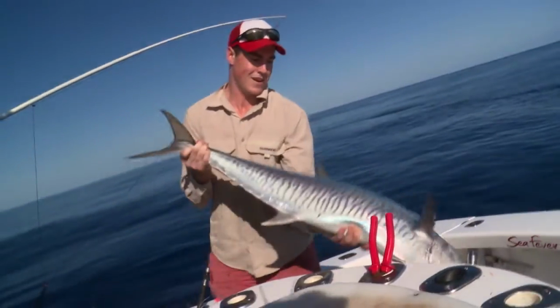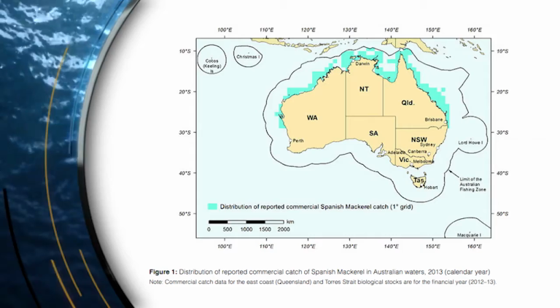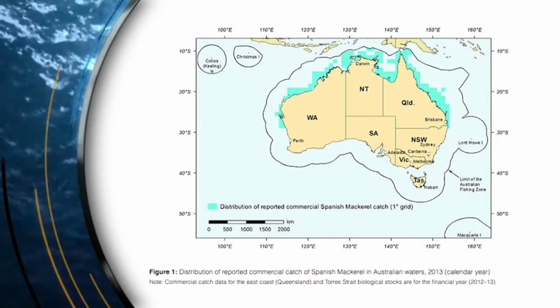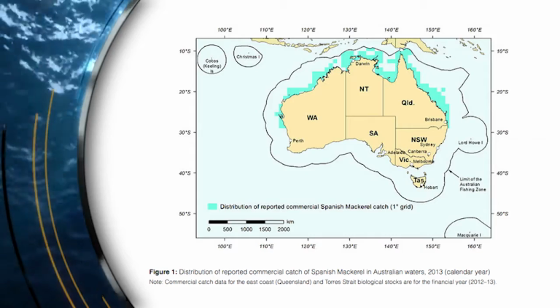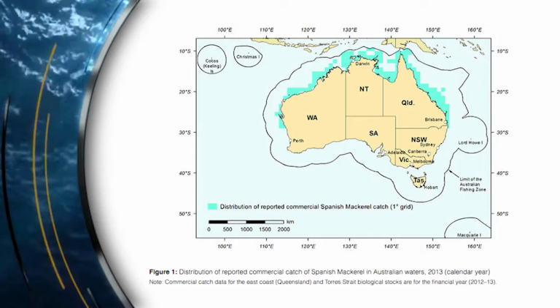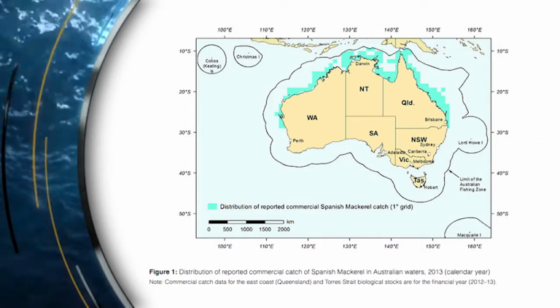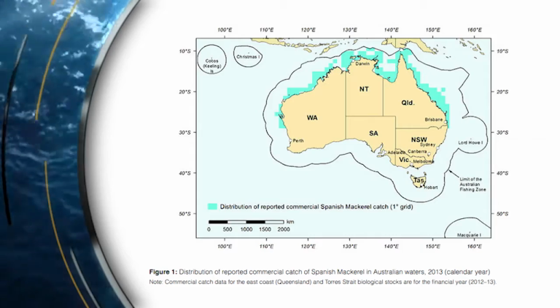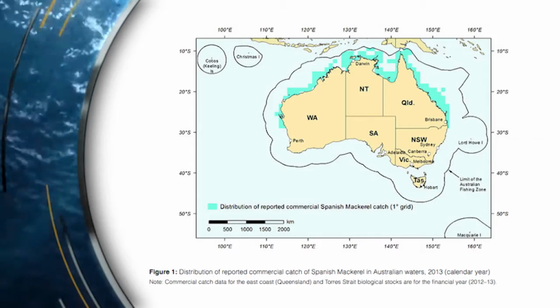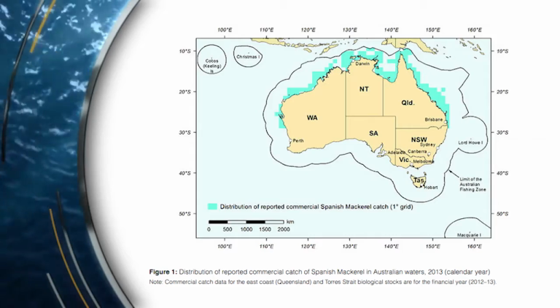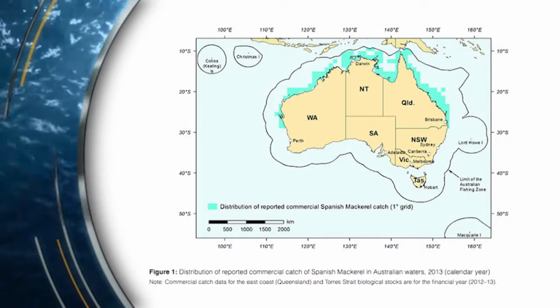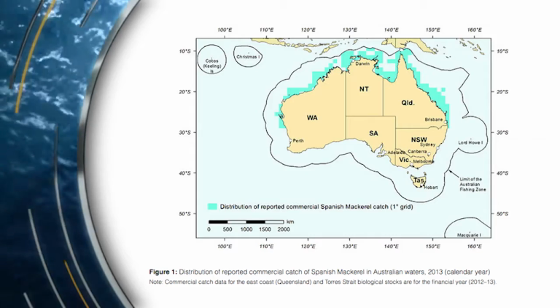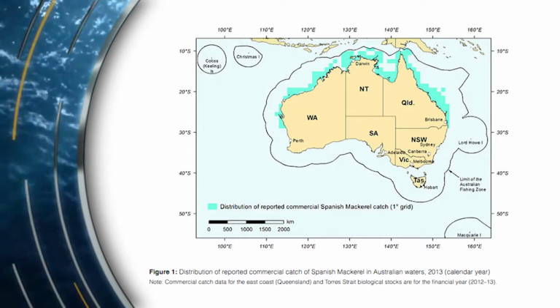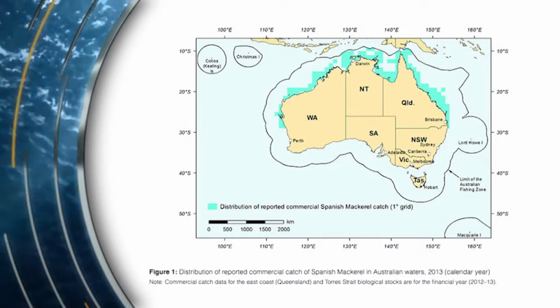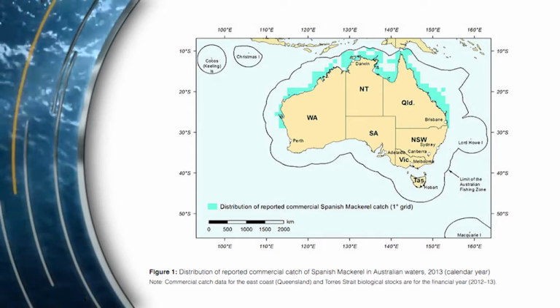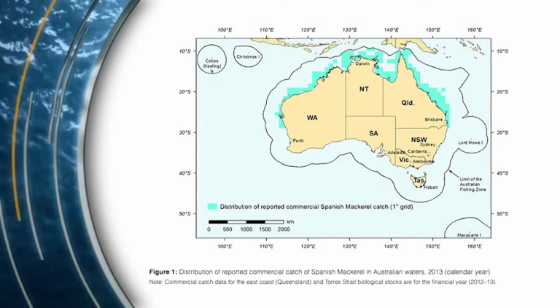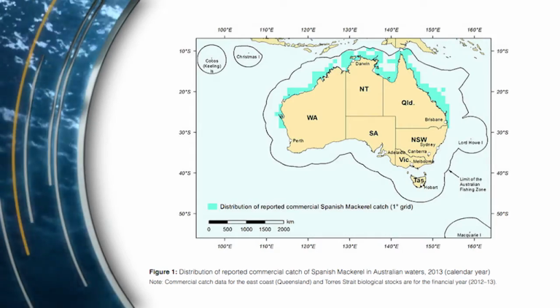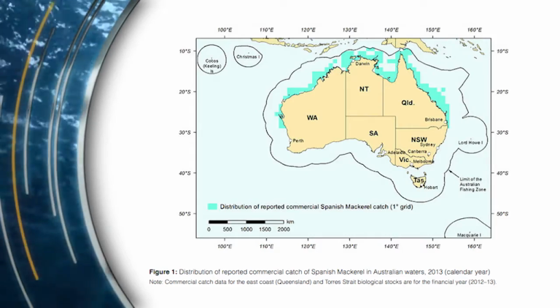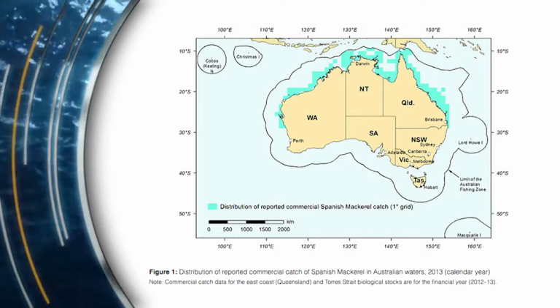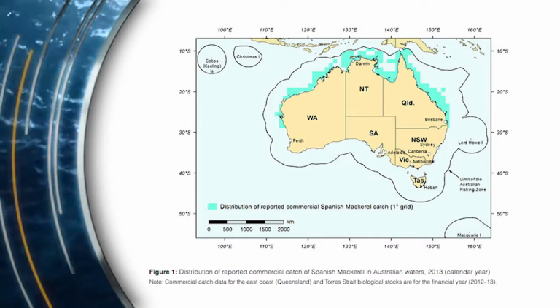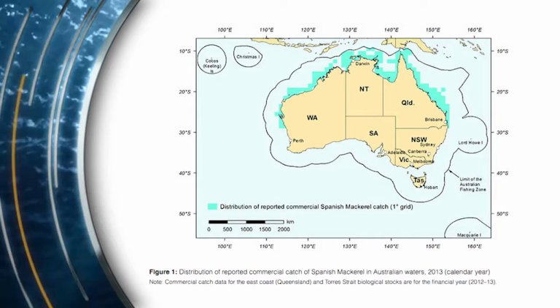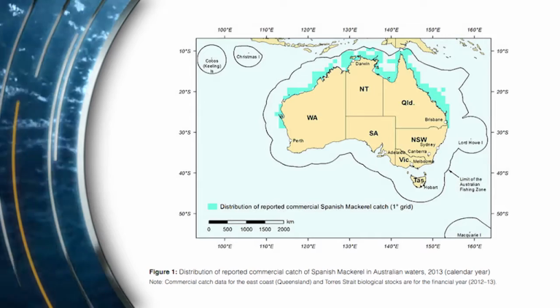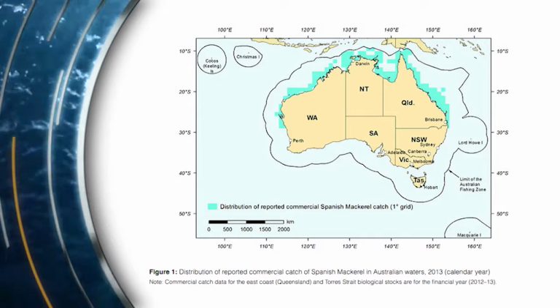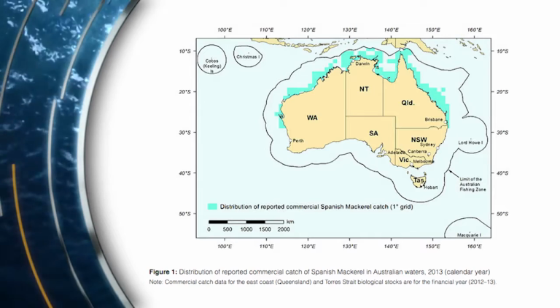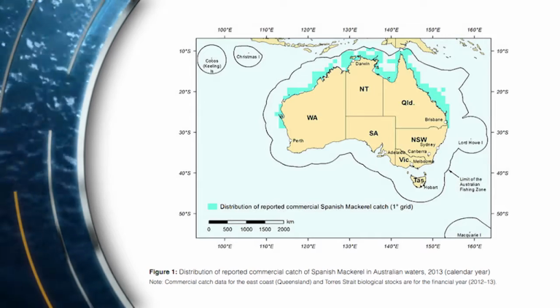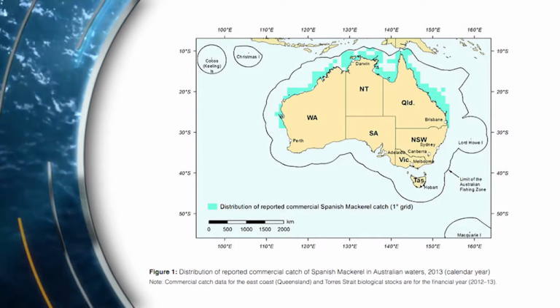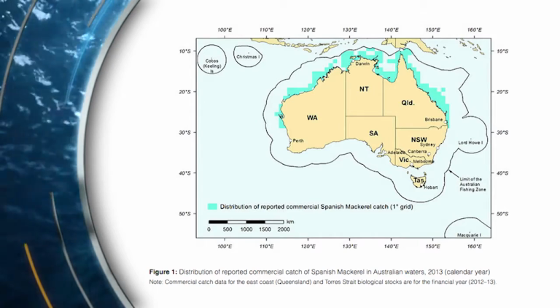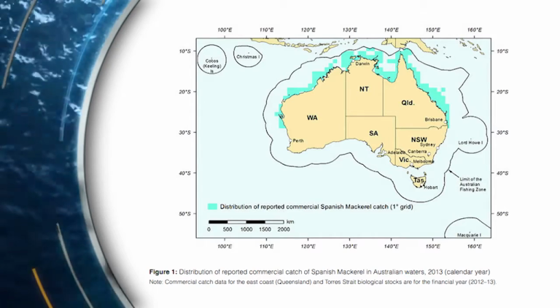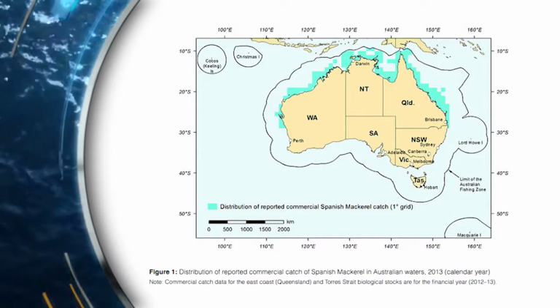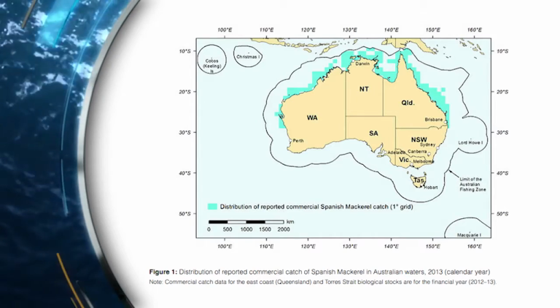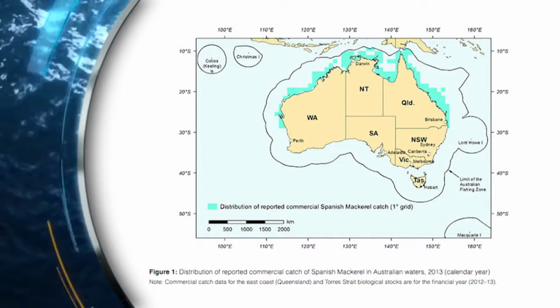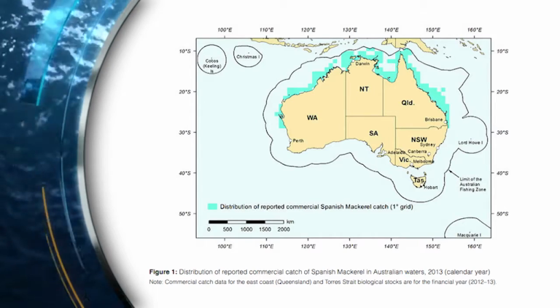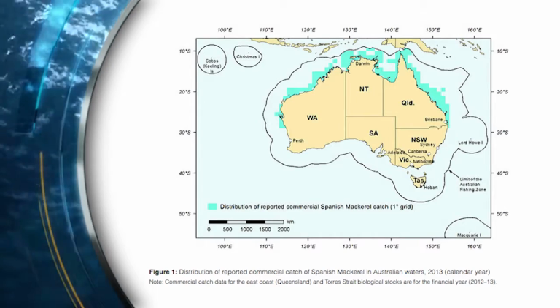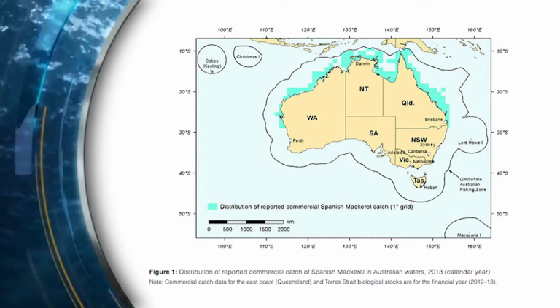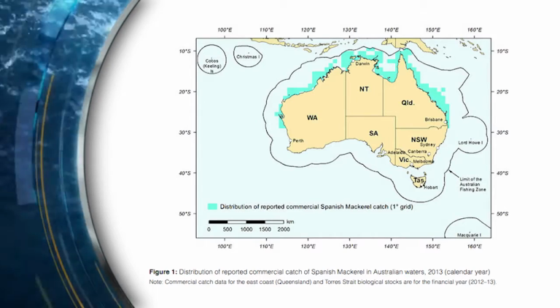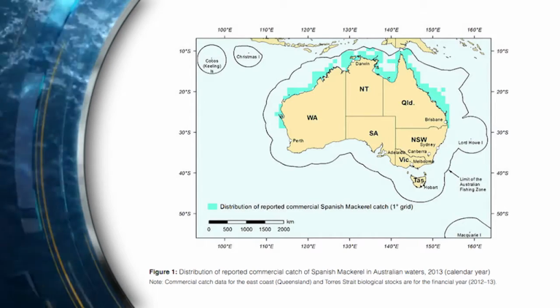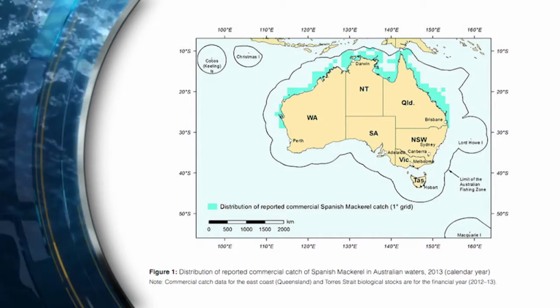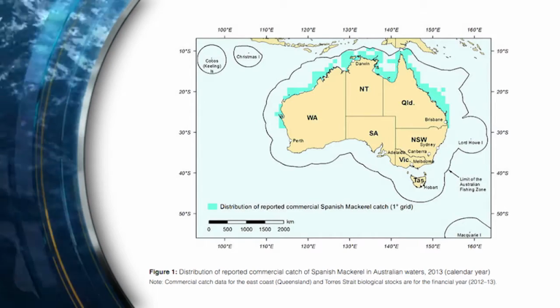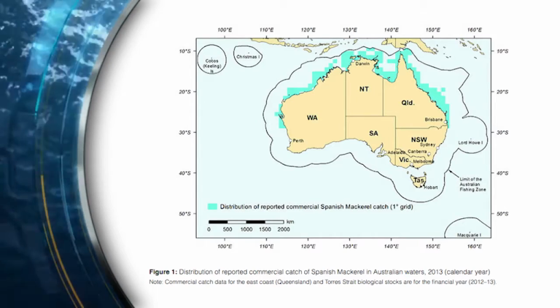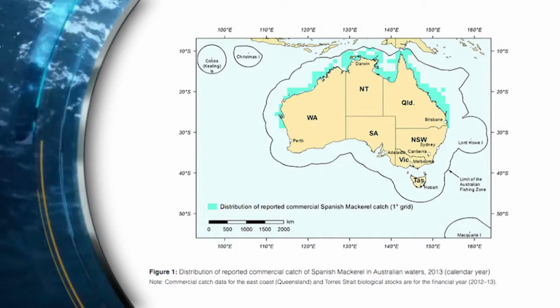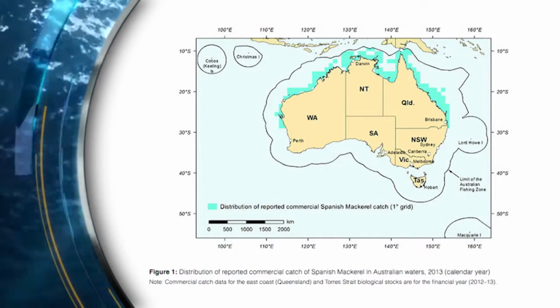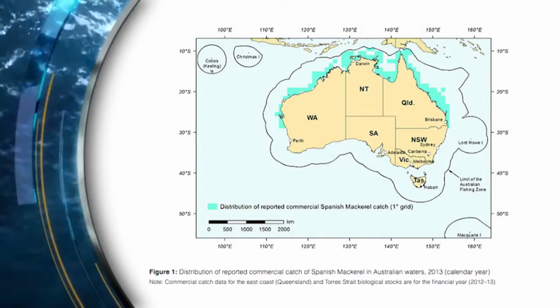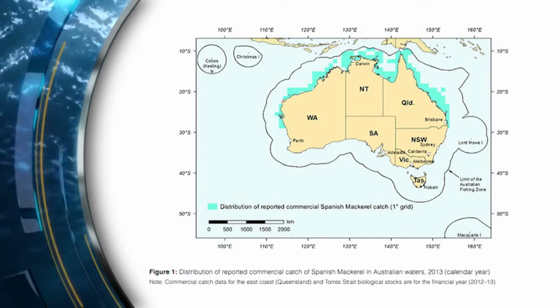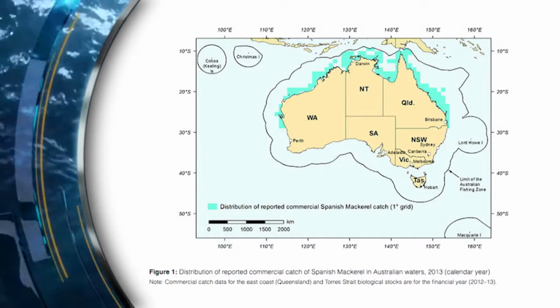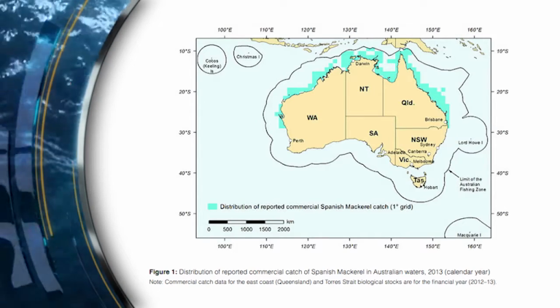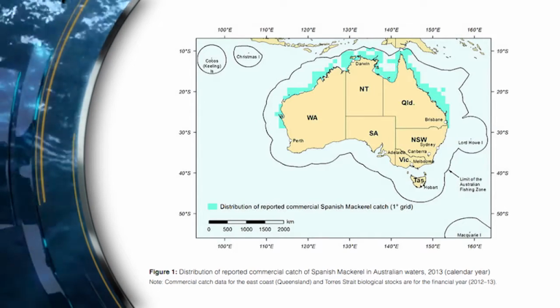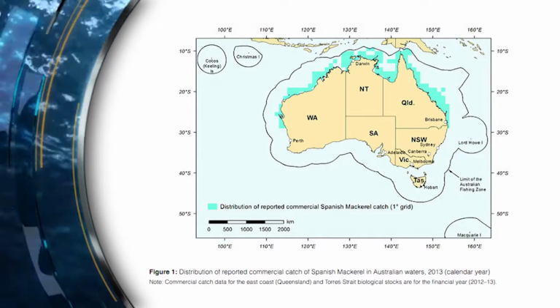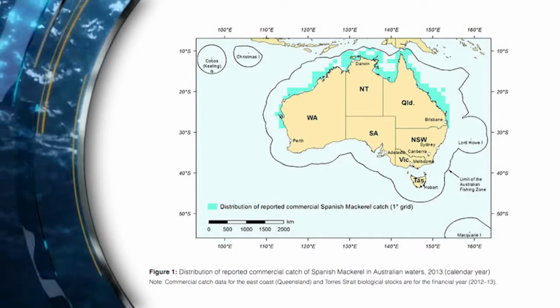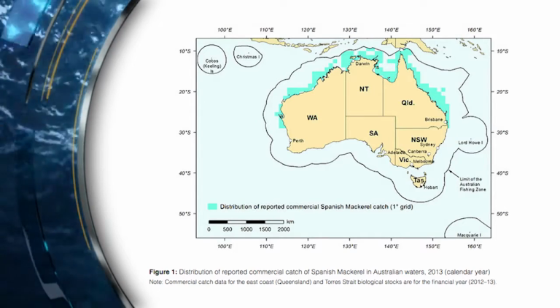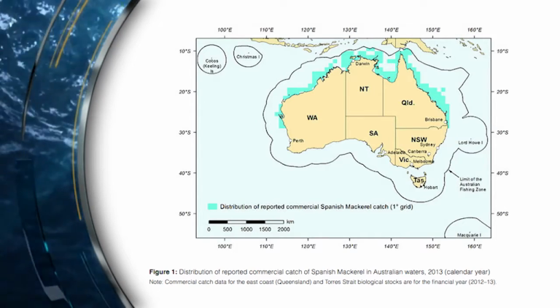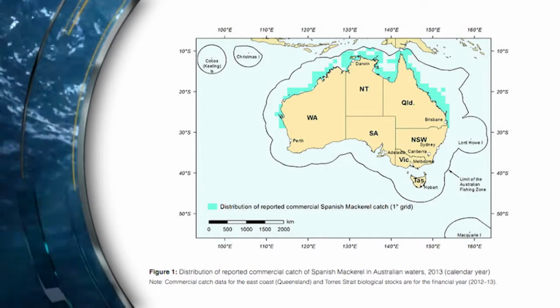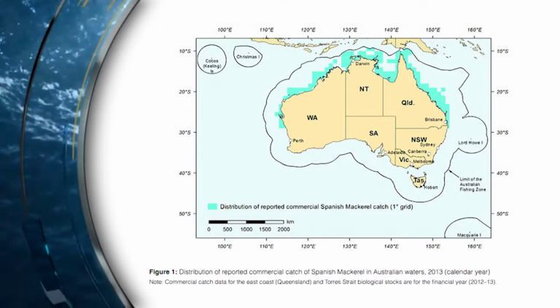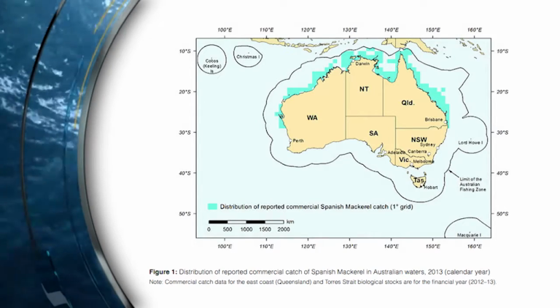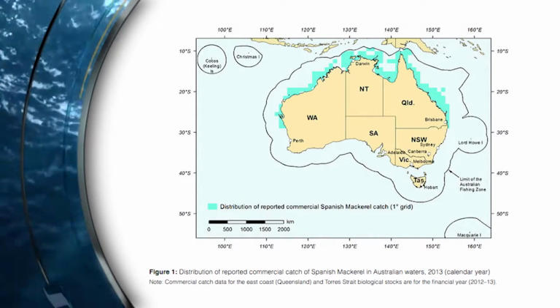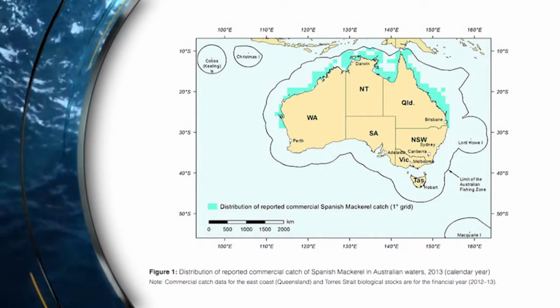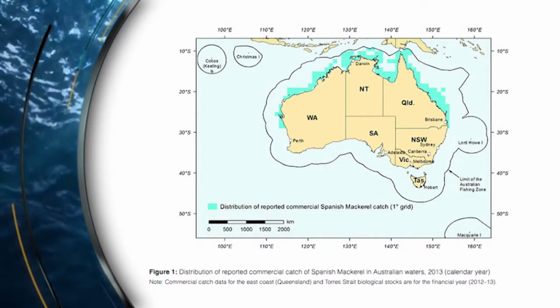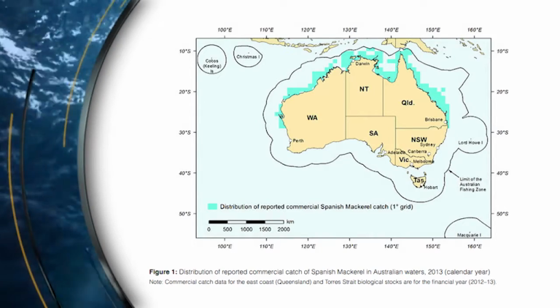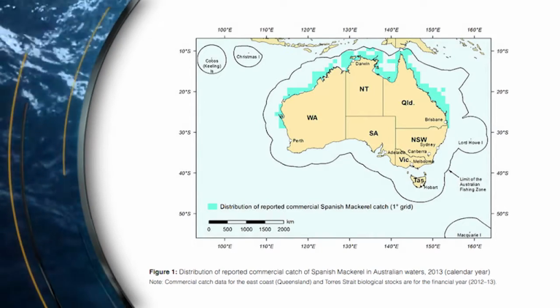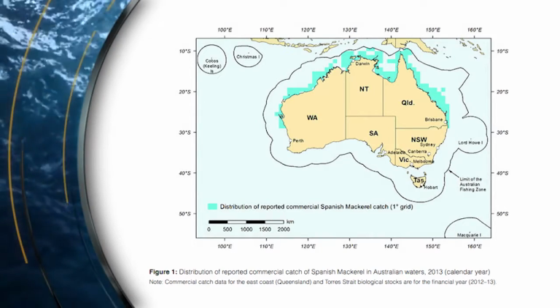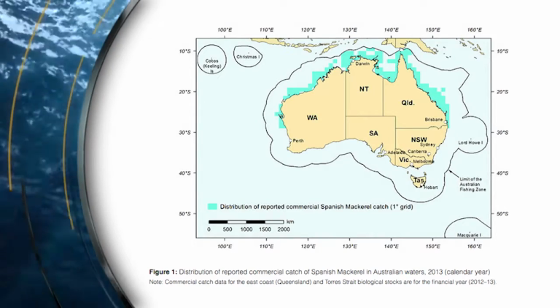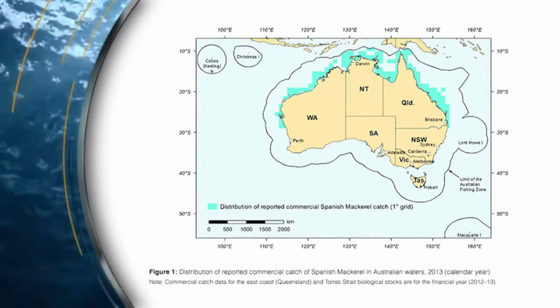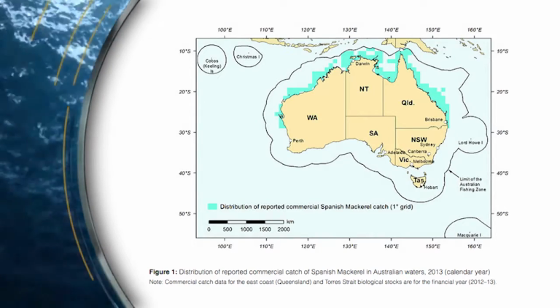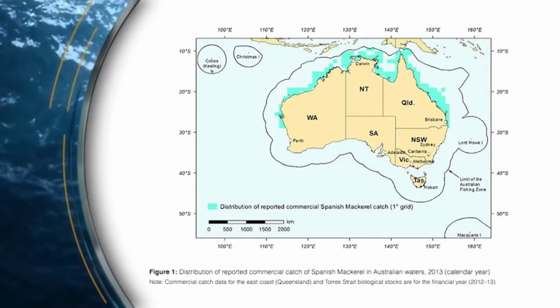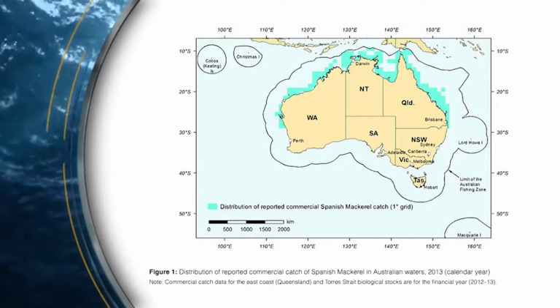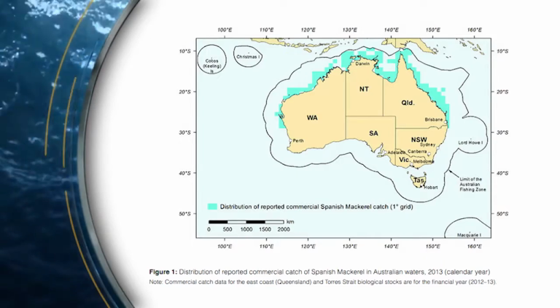Spanish mackerel is caught commercially from south of Queensland's Gold Coast all the way across the north to the area around Geraldton in Western Australia.